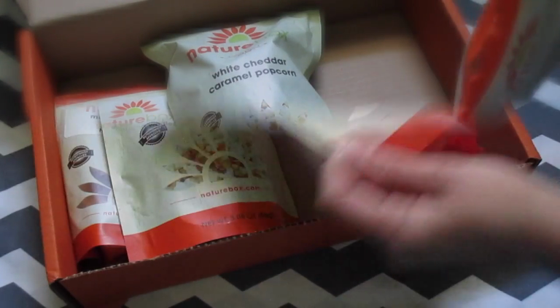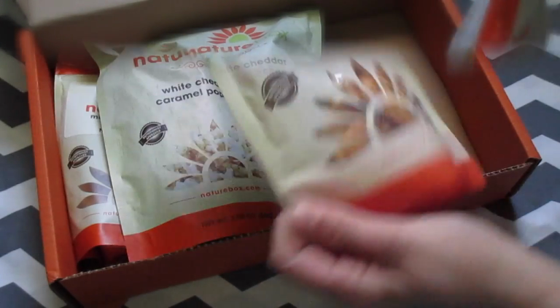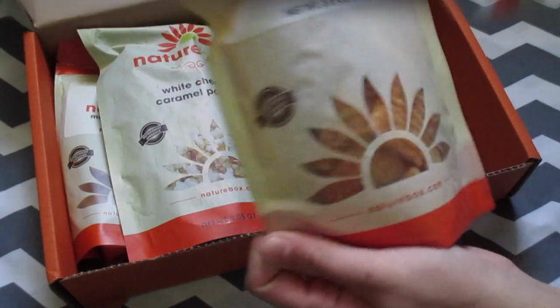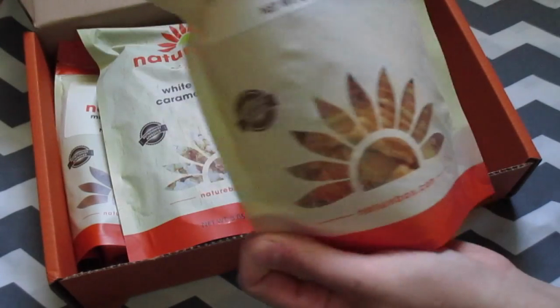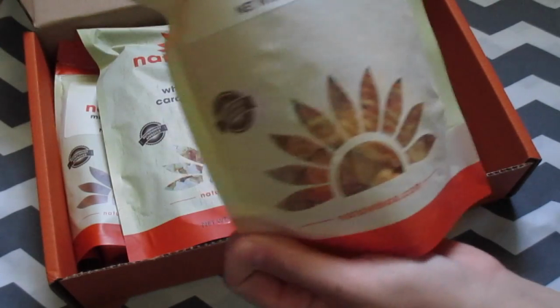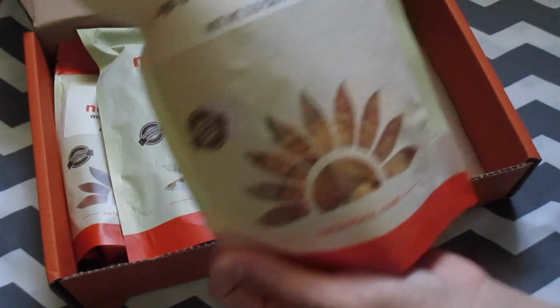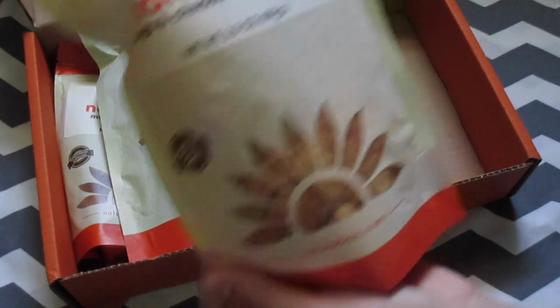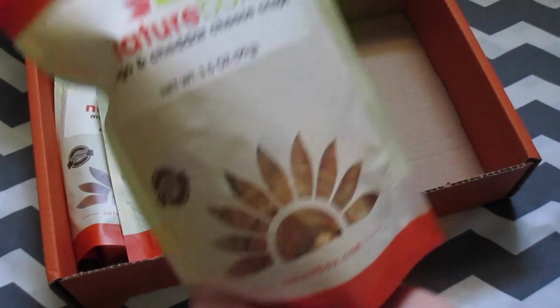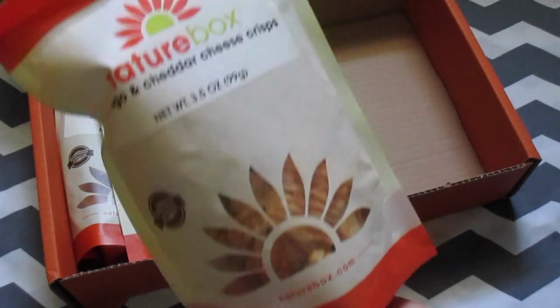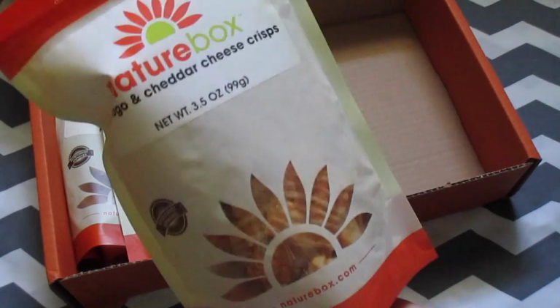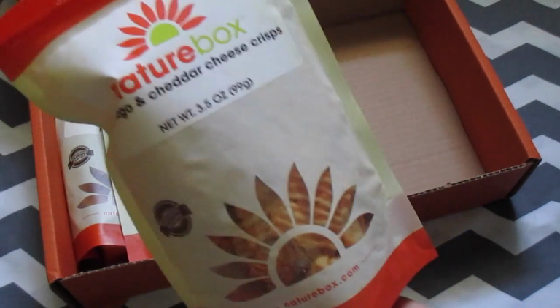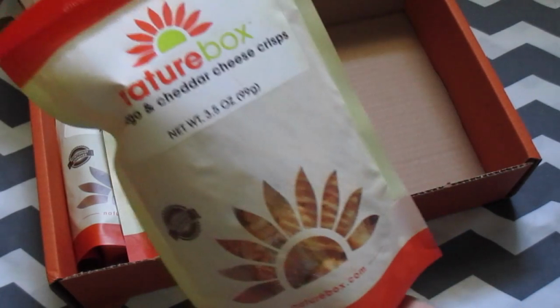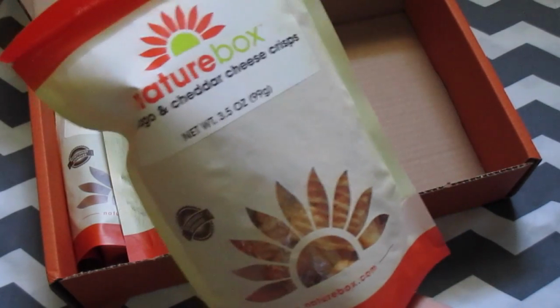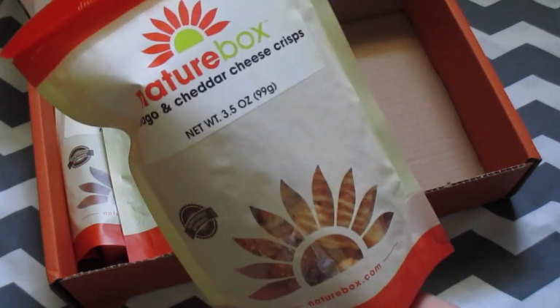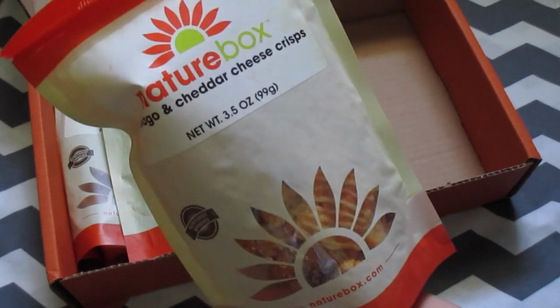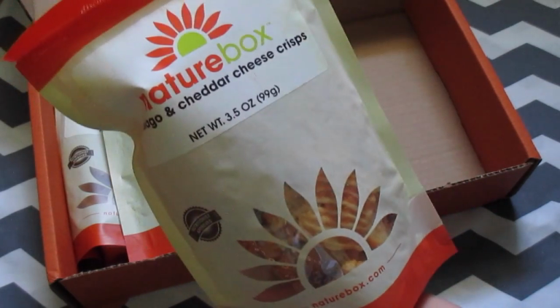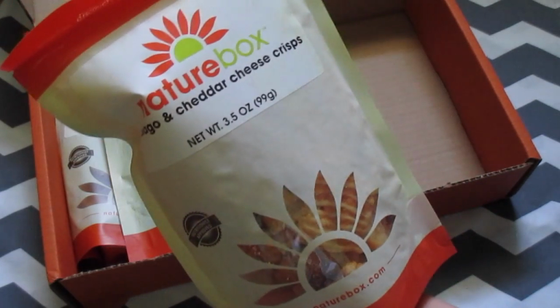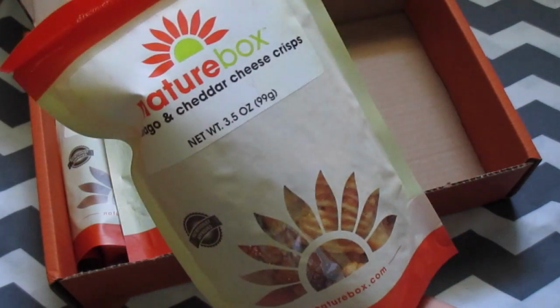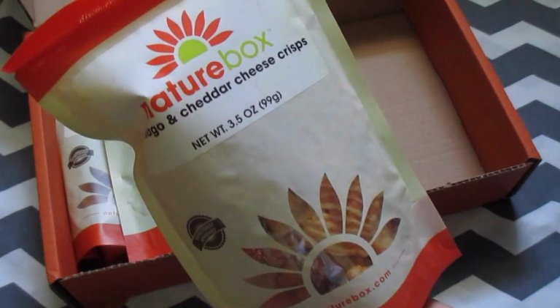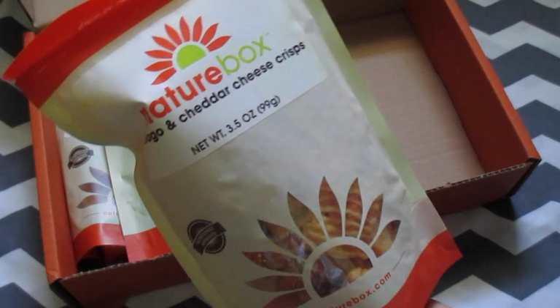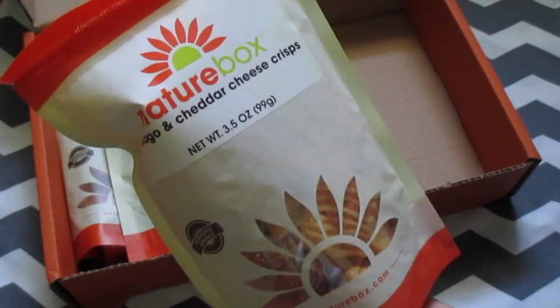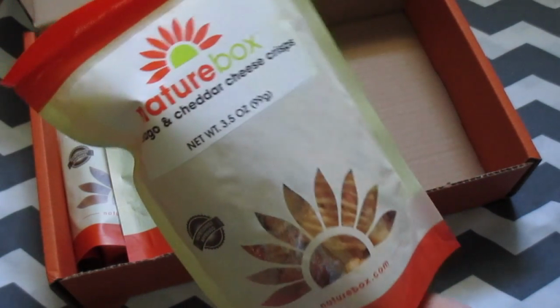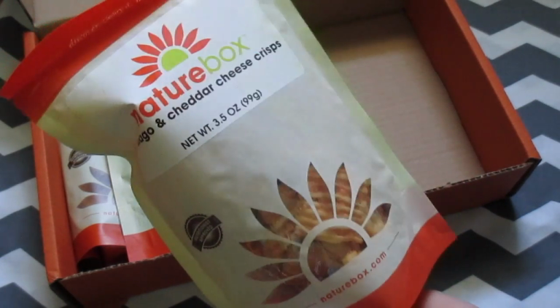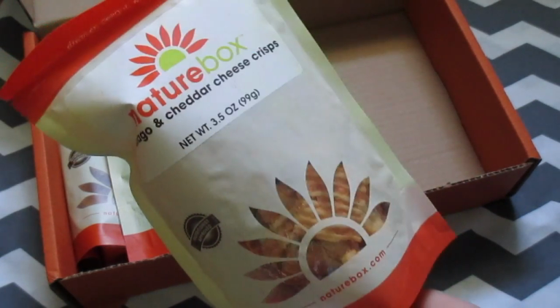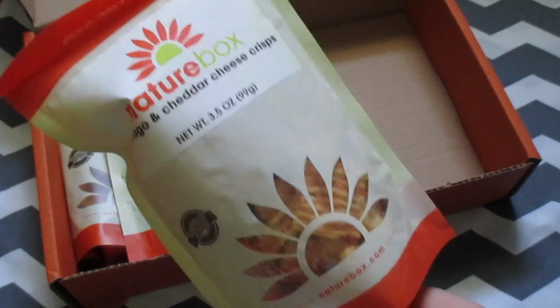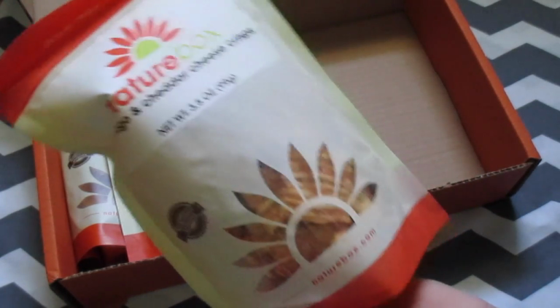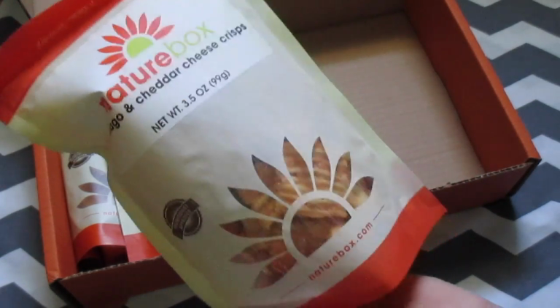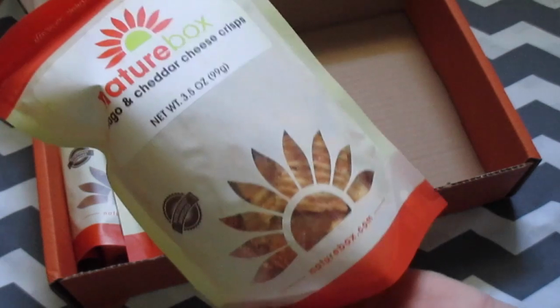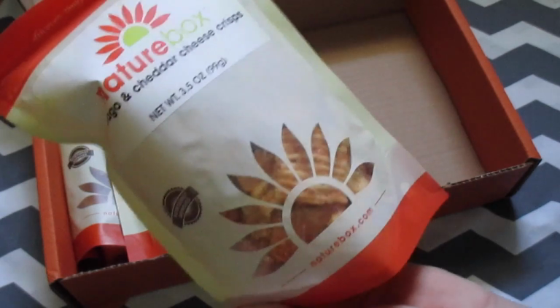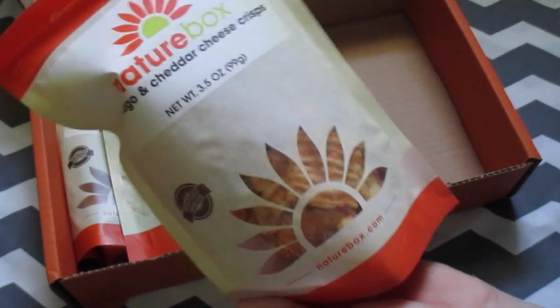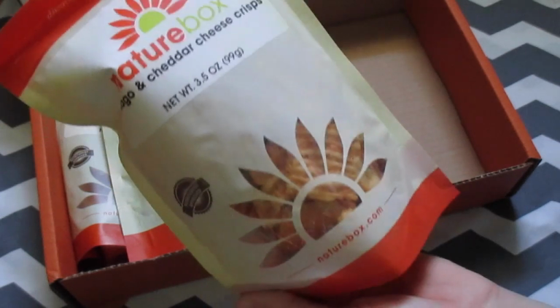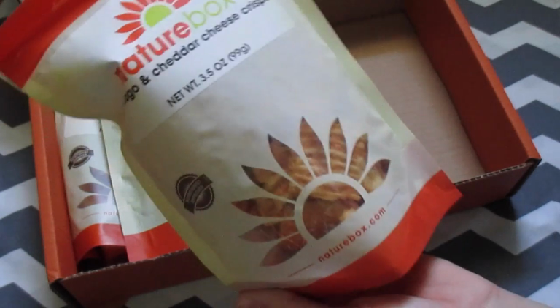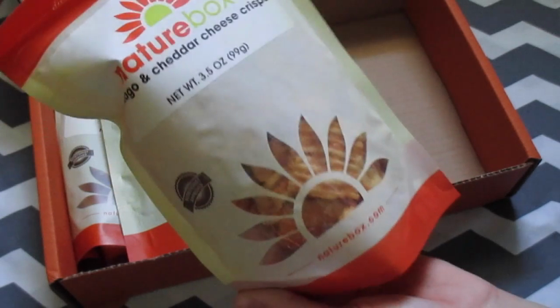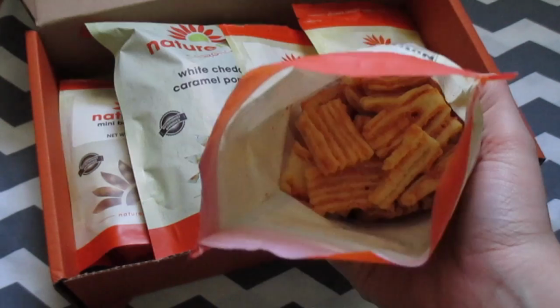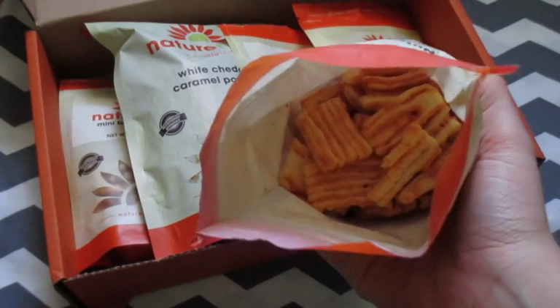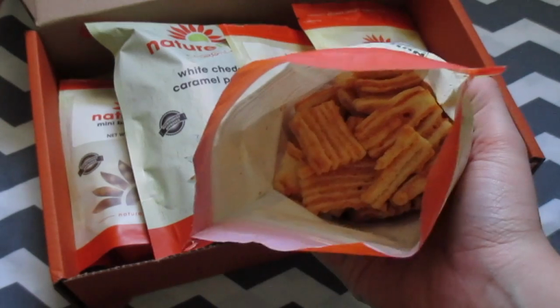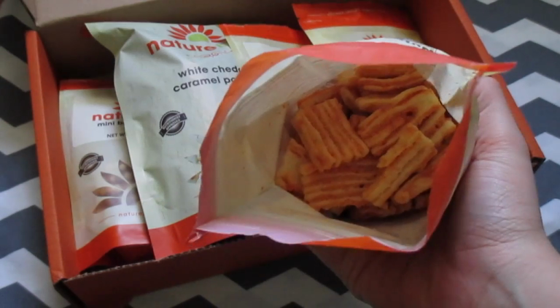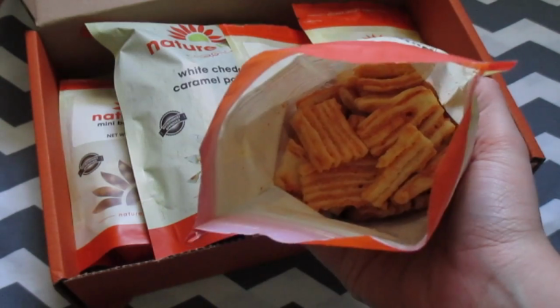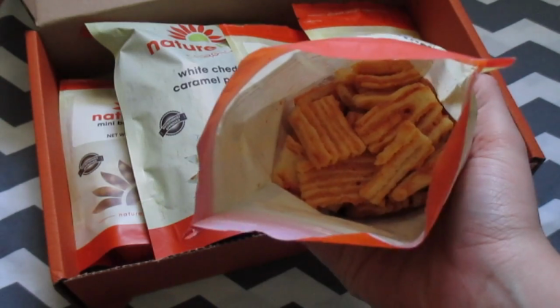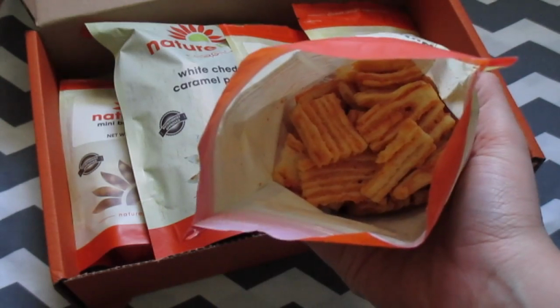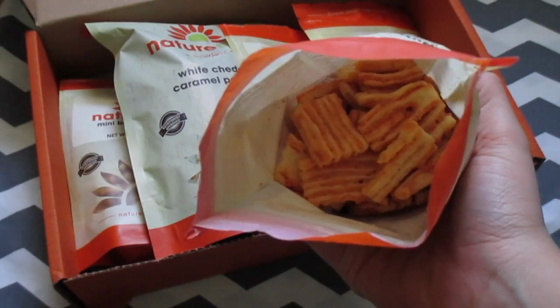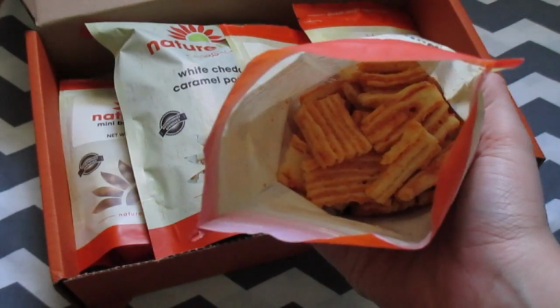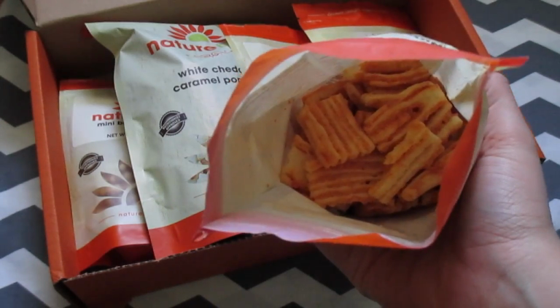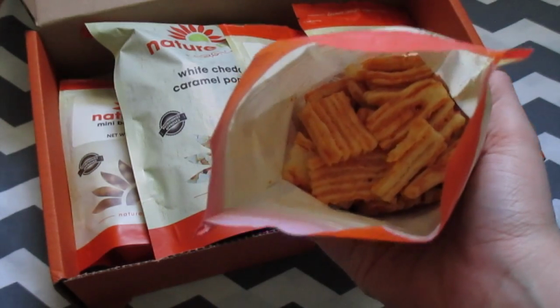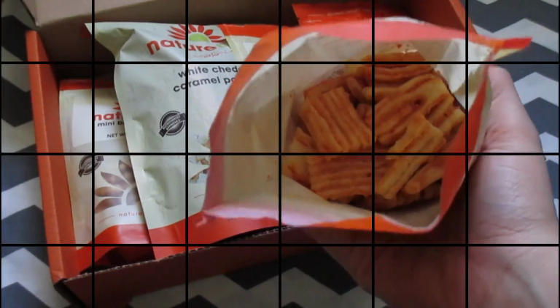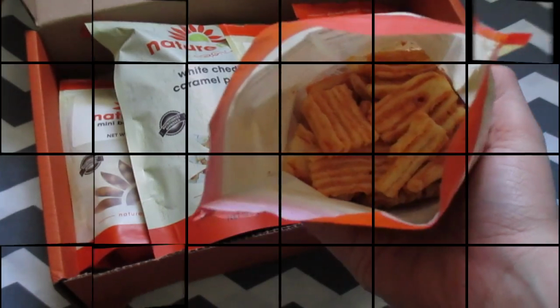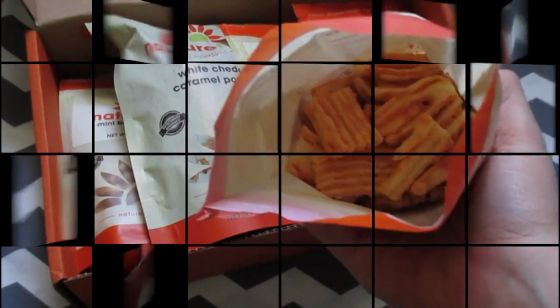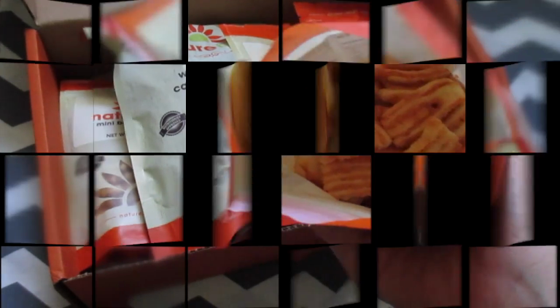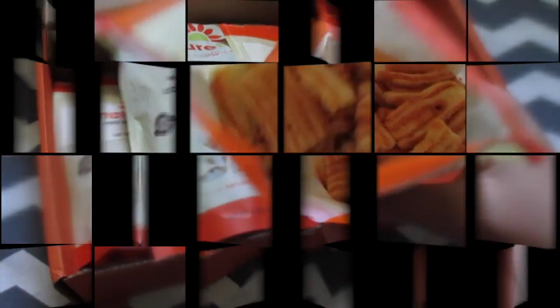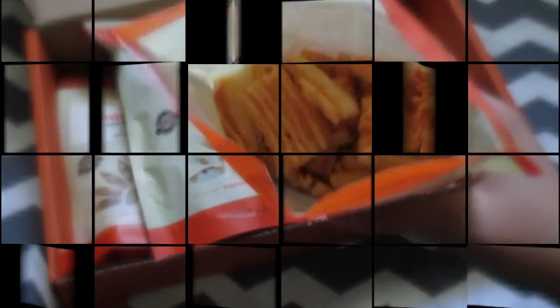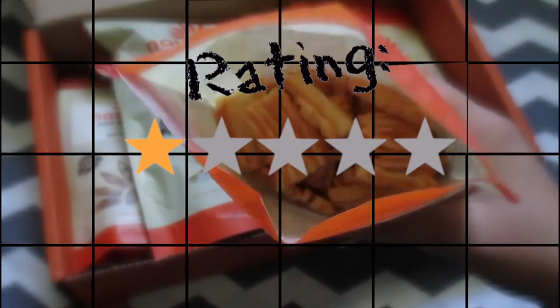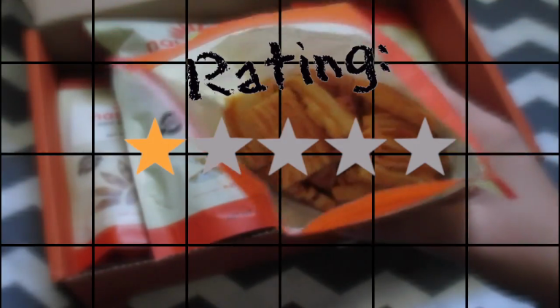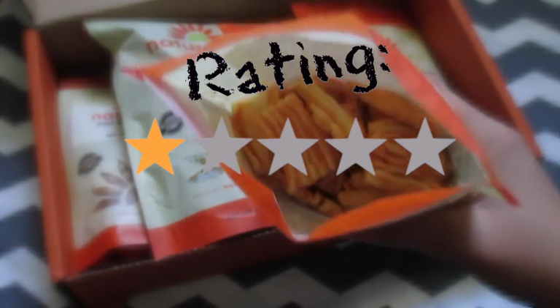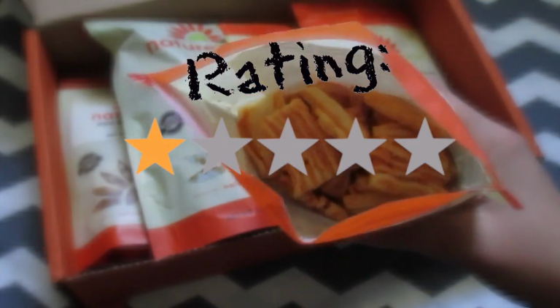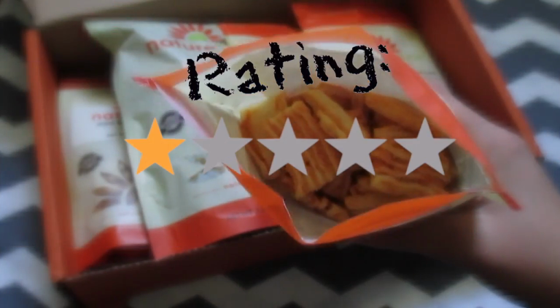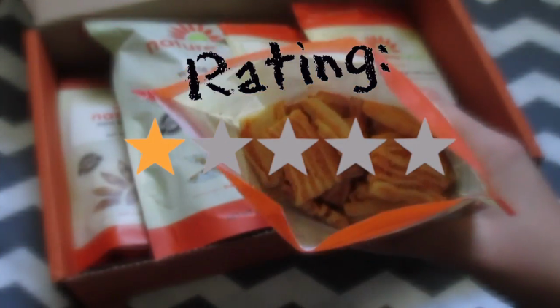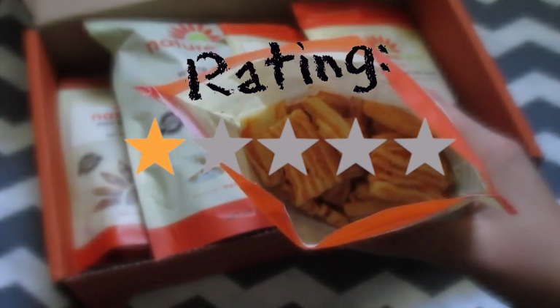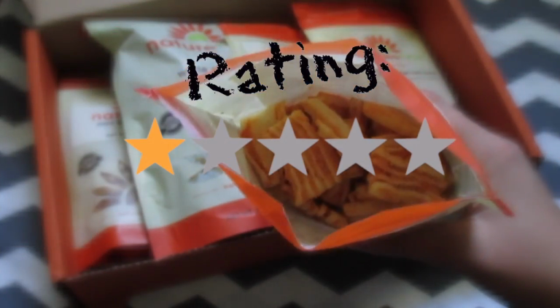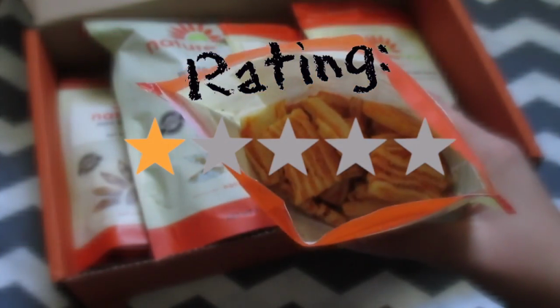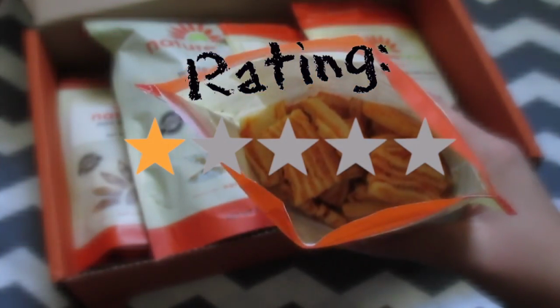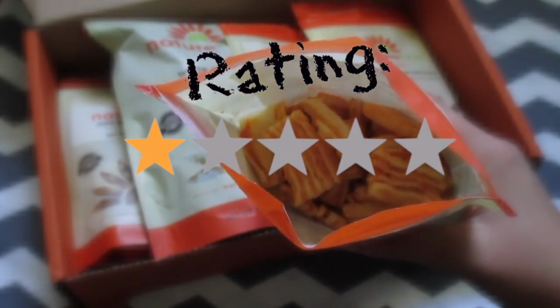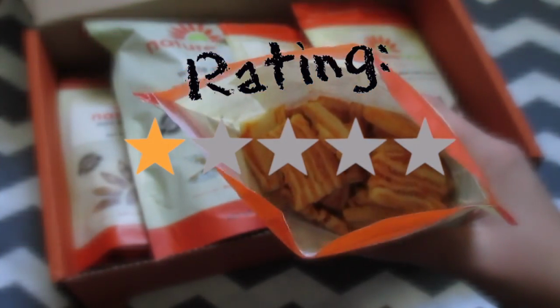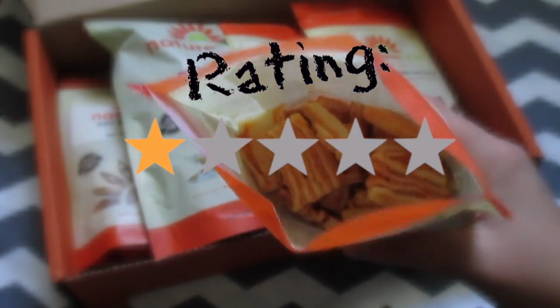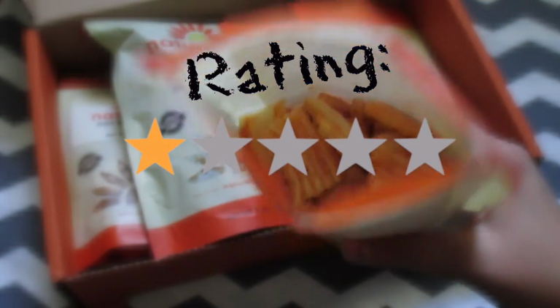The next thing I picked out are these Asiago and Cheddar cheese crisps. I thought these looked pretty good but they actually really weren't.